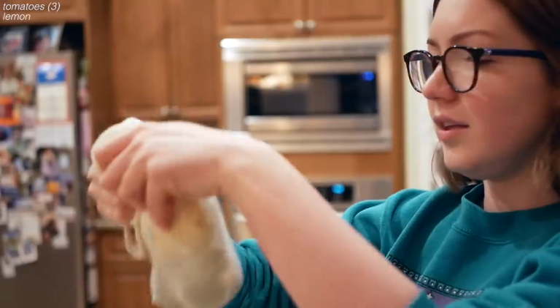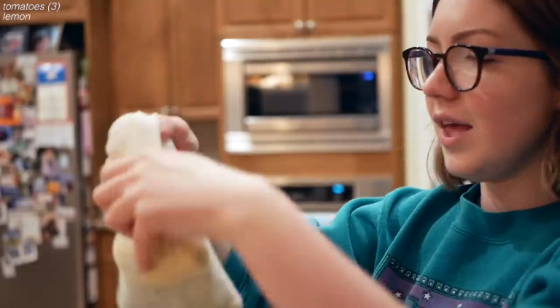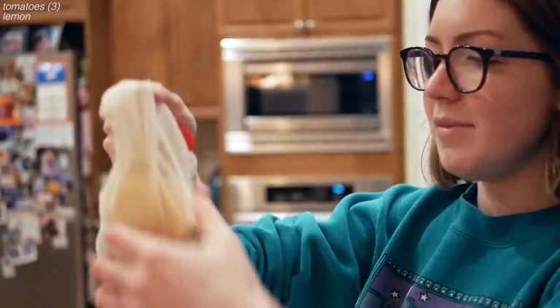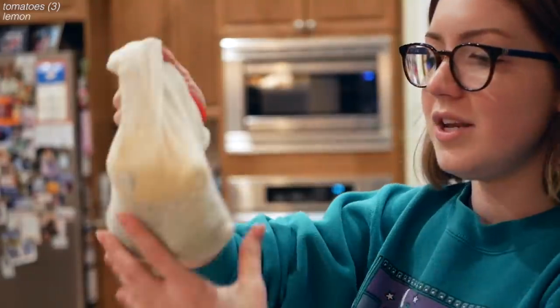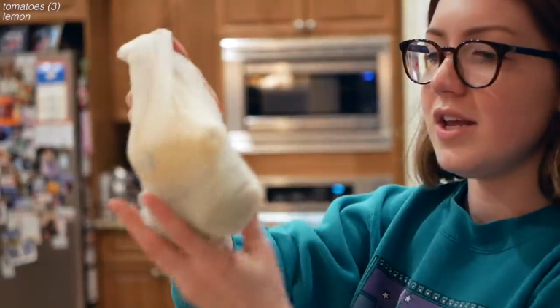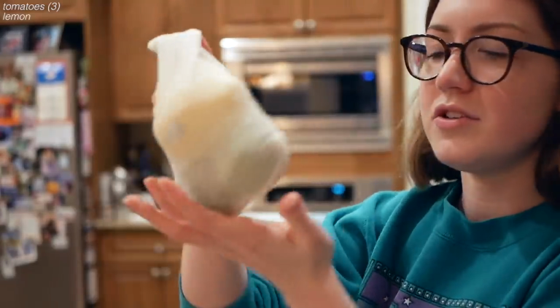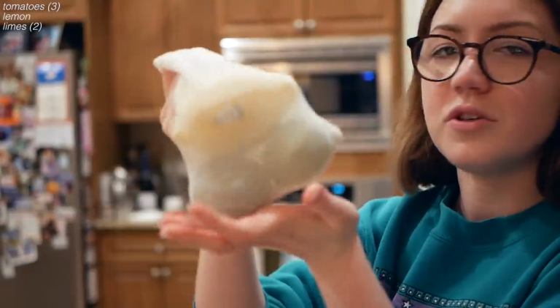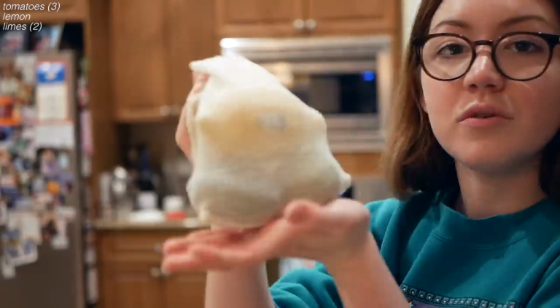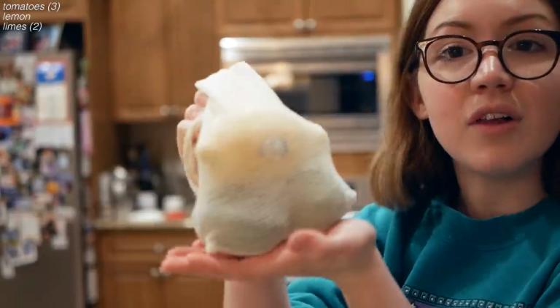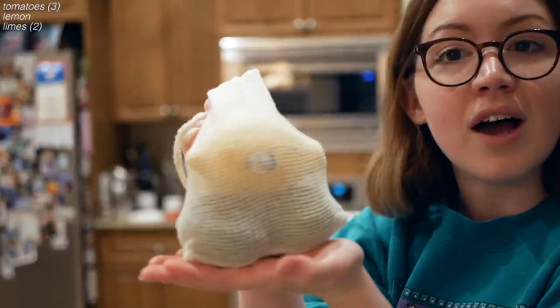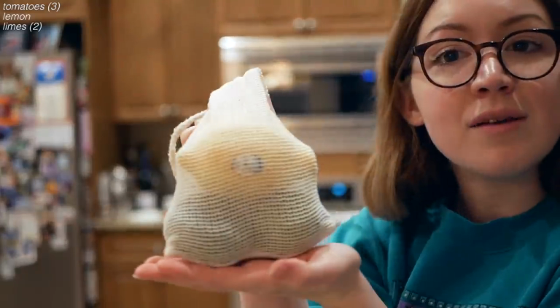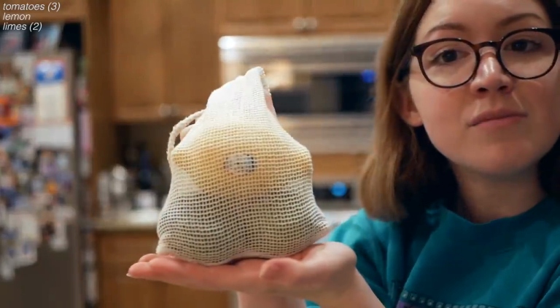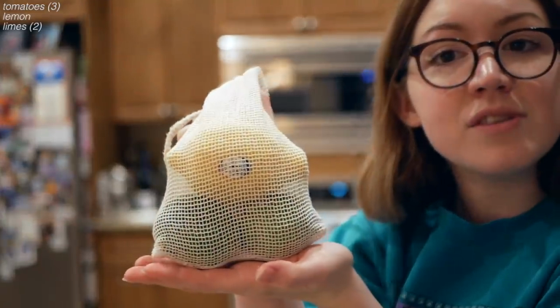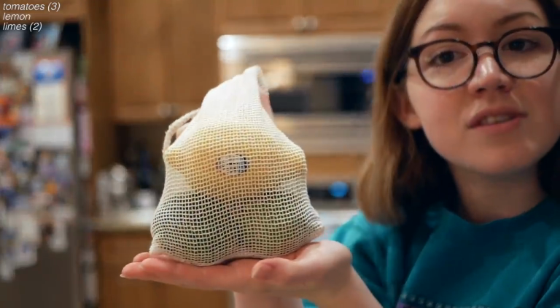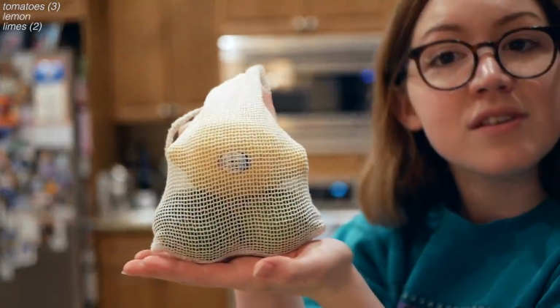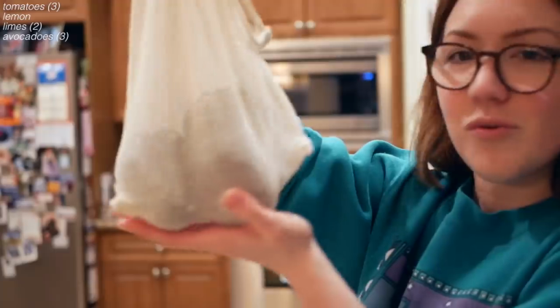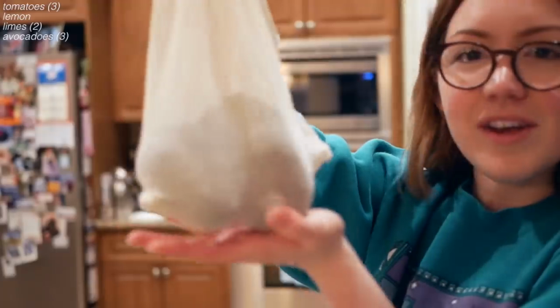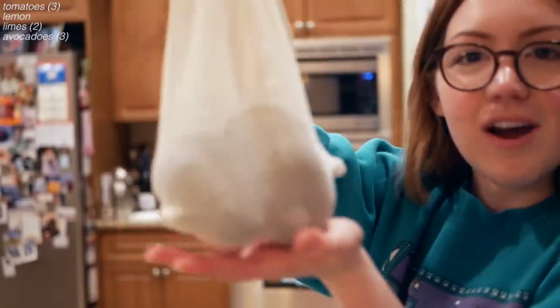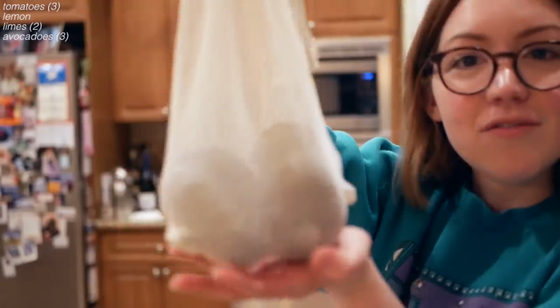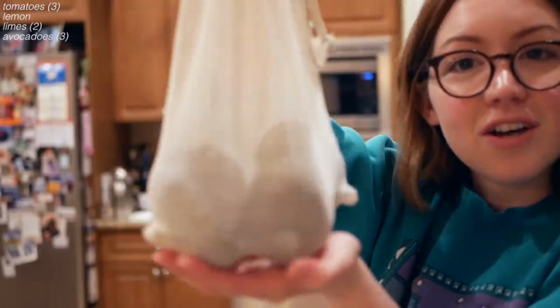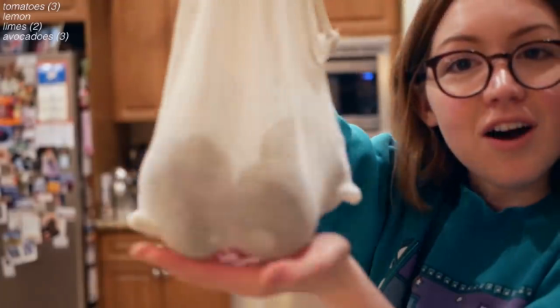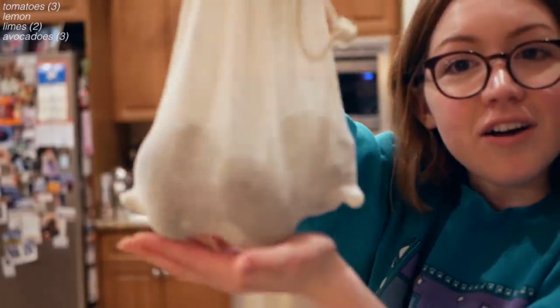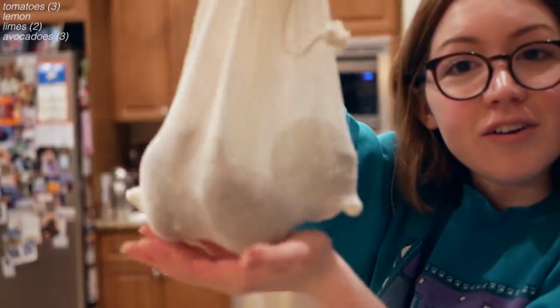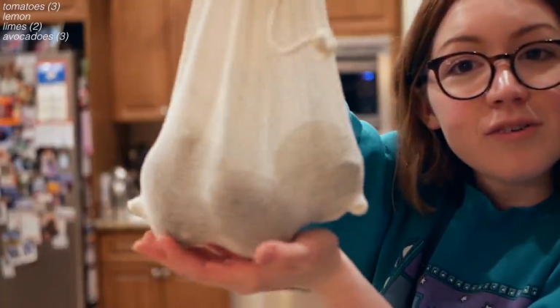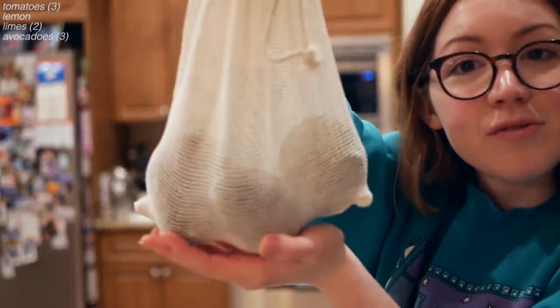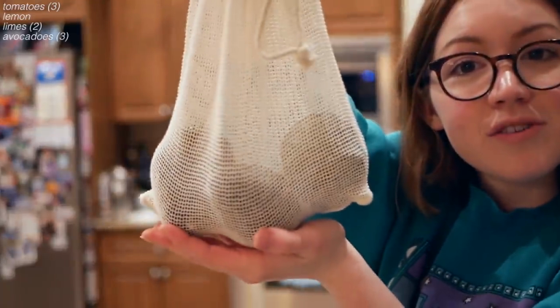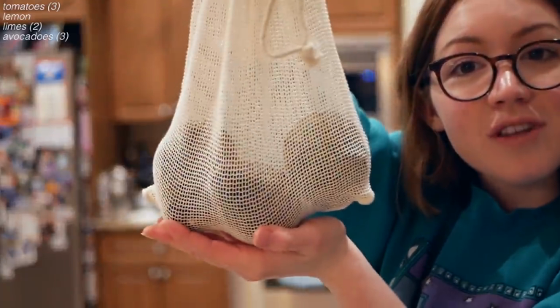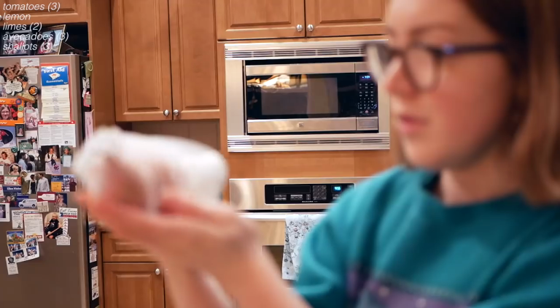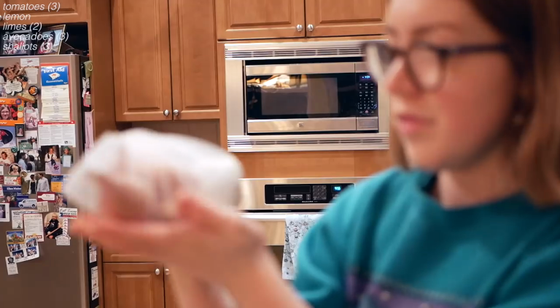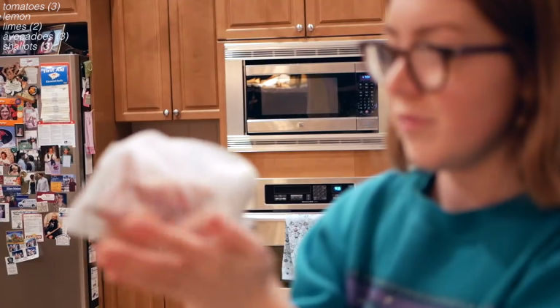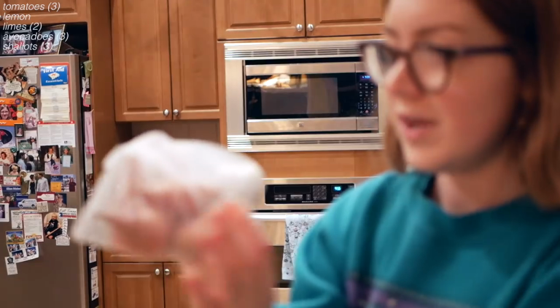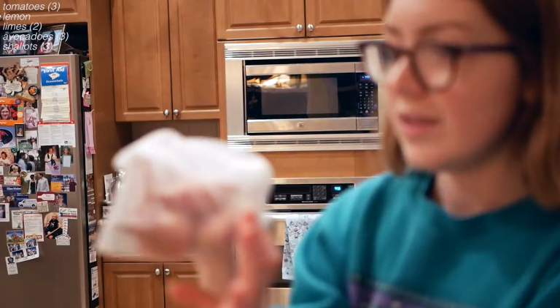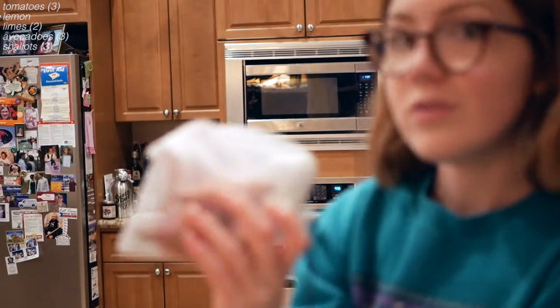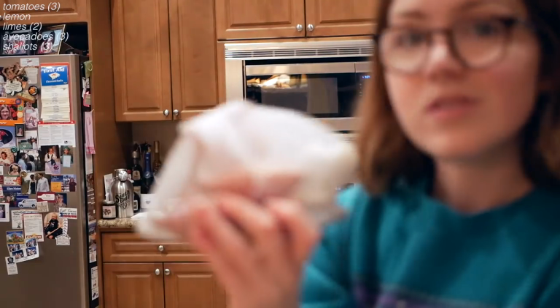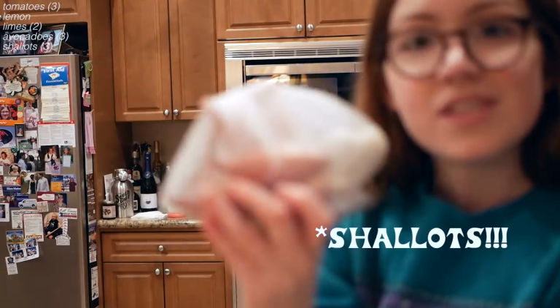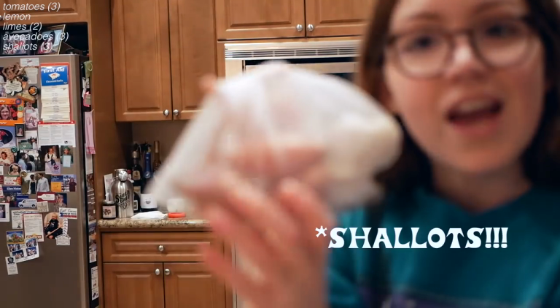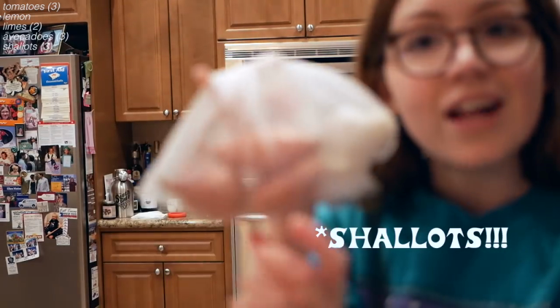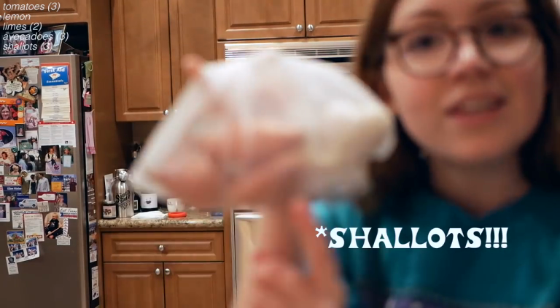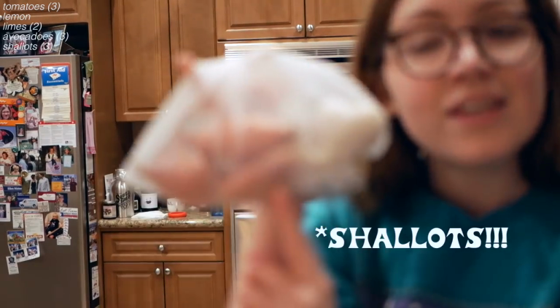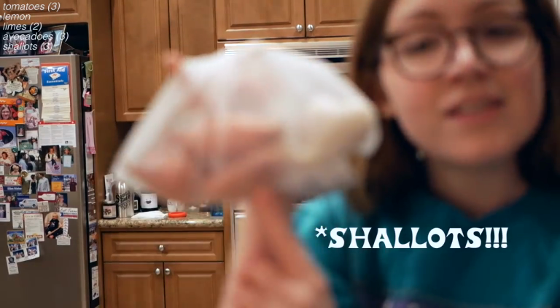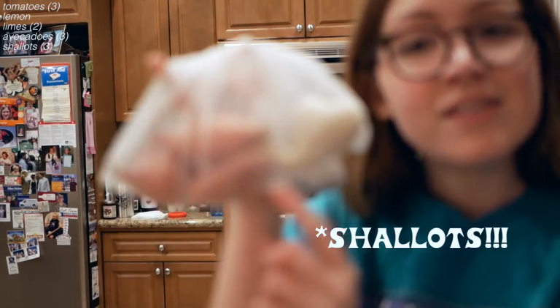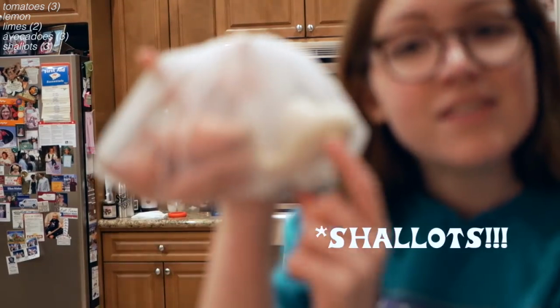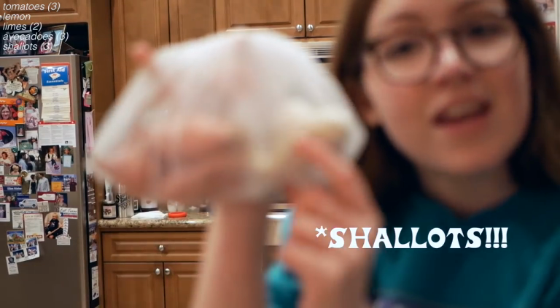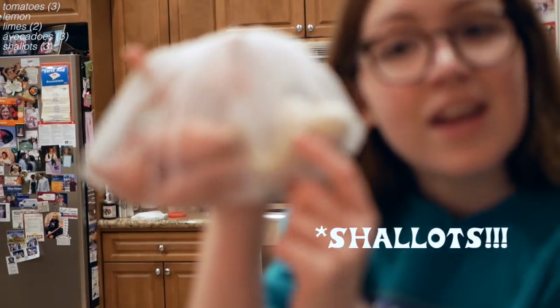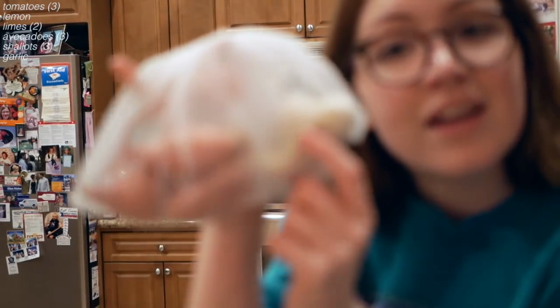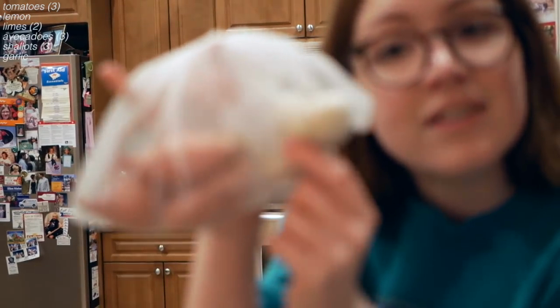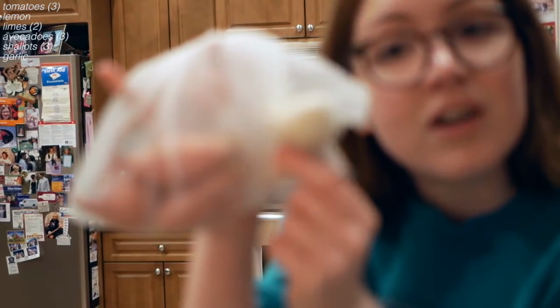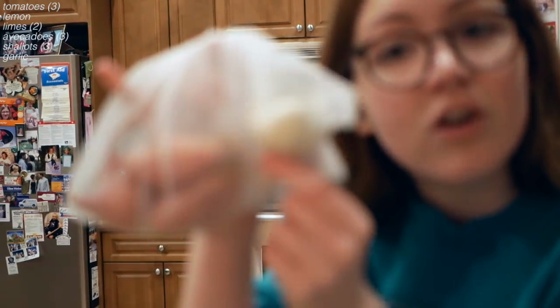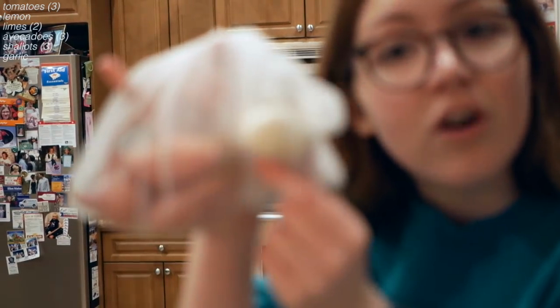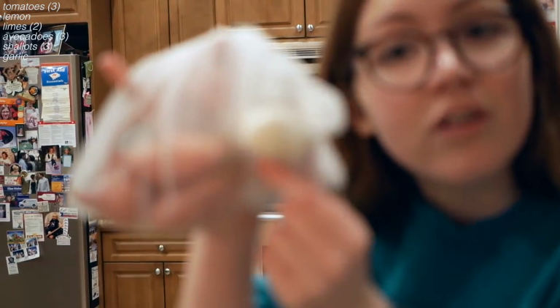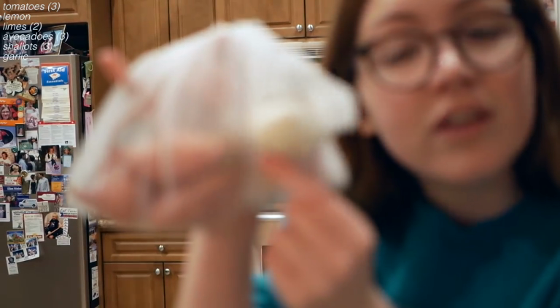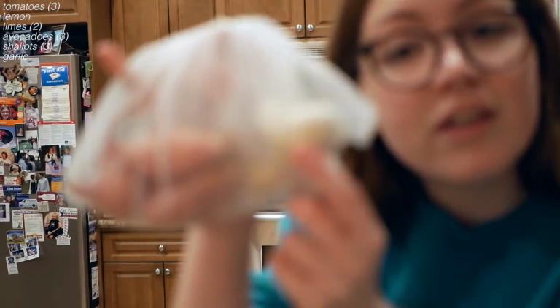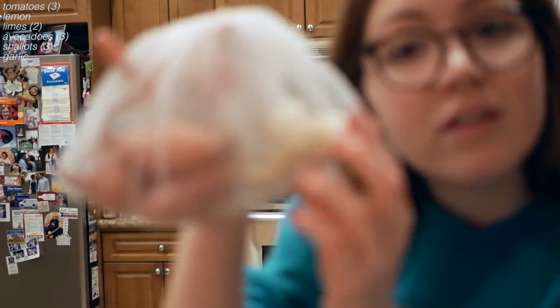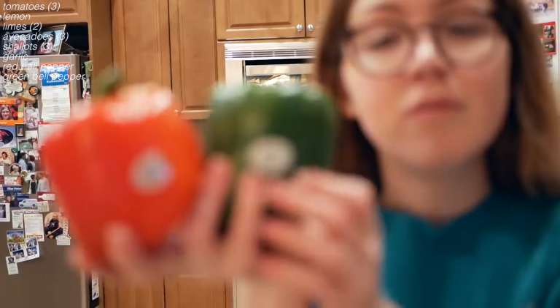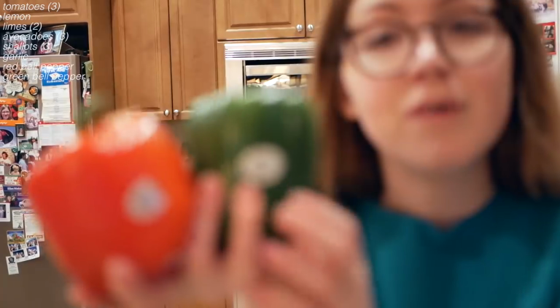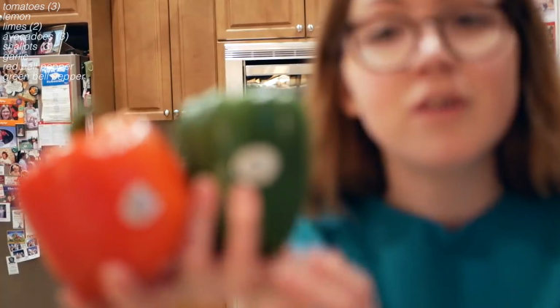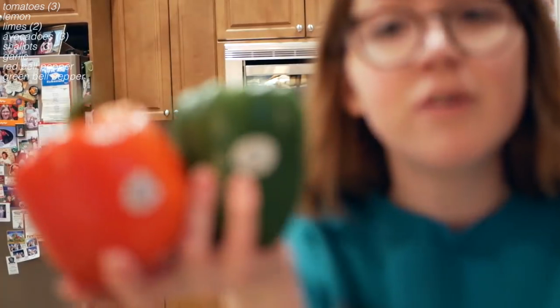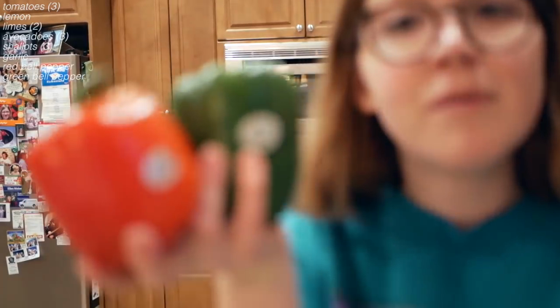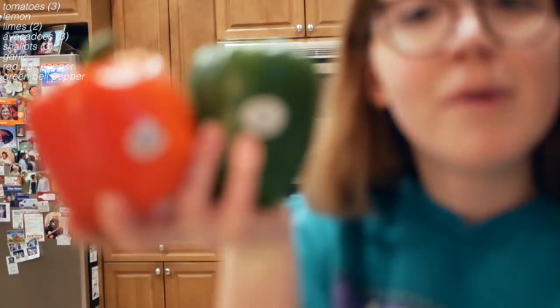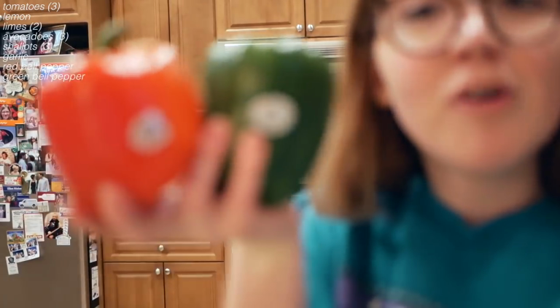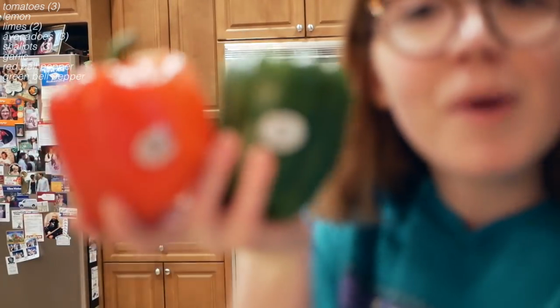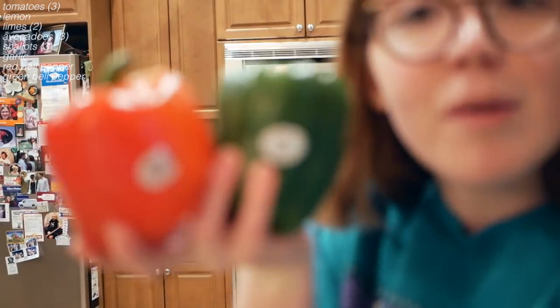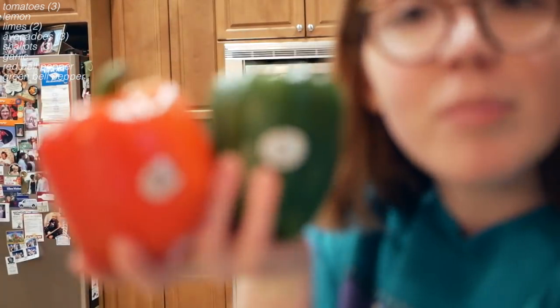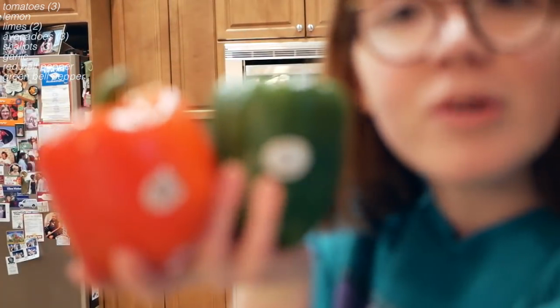a lemon and two limes, three avocados, three little scallions, and a garlic.